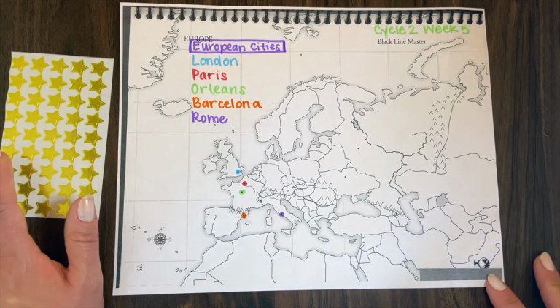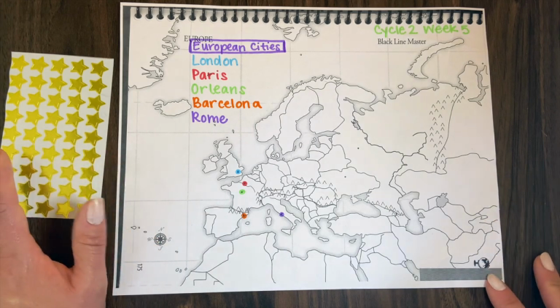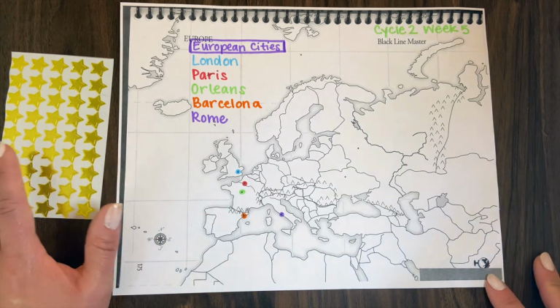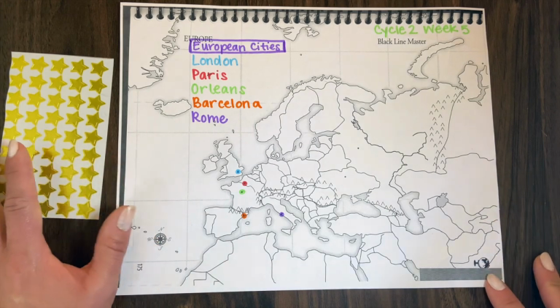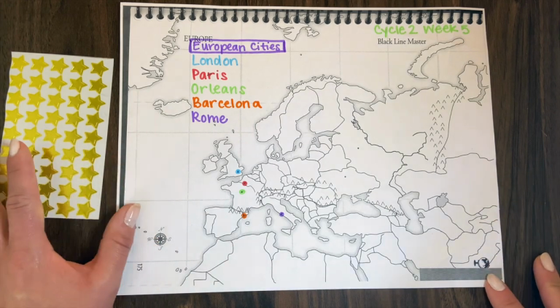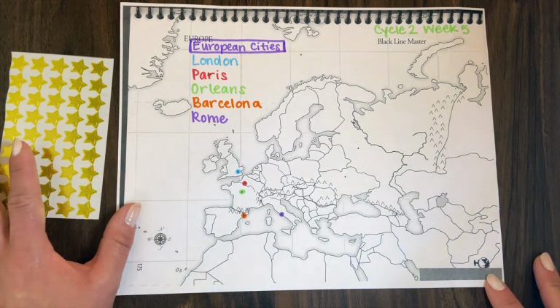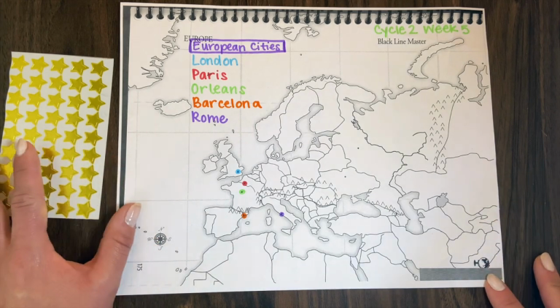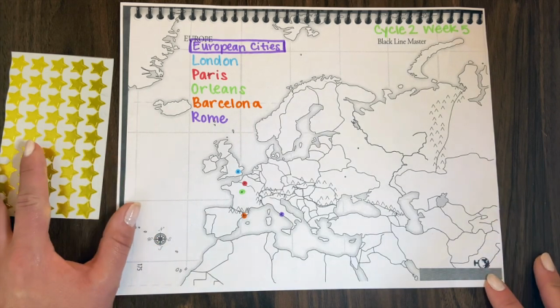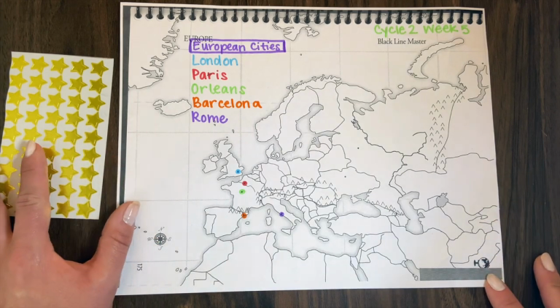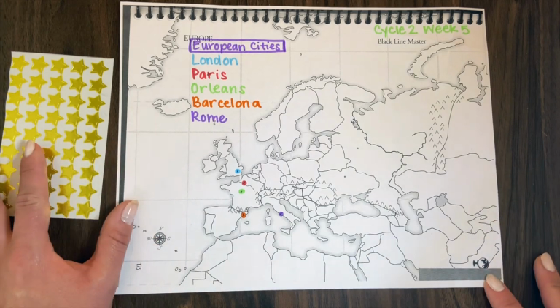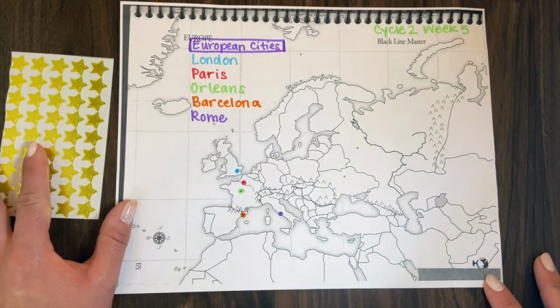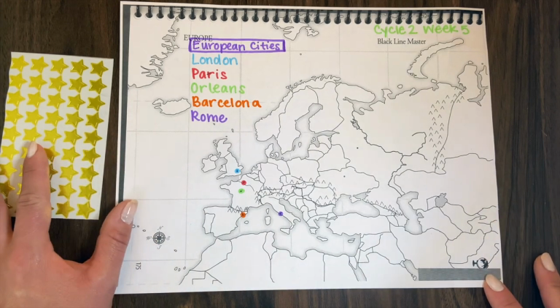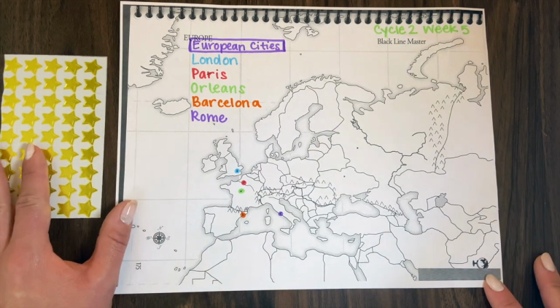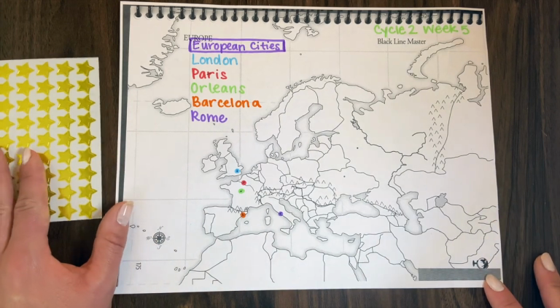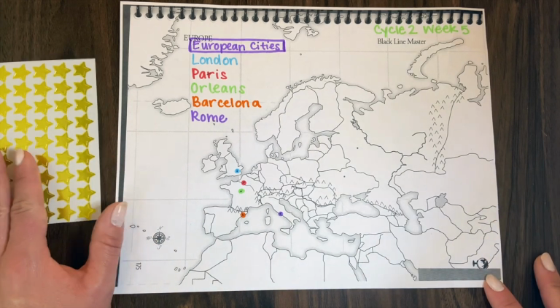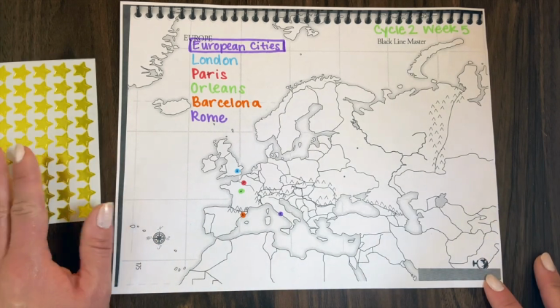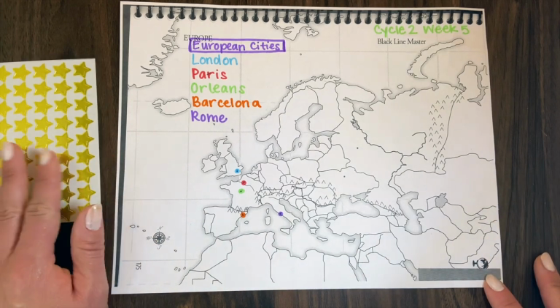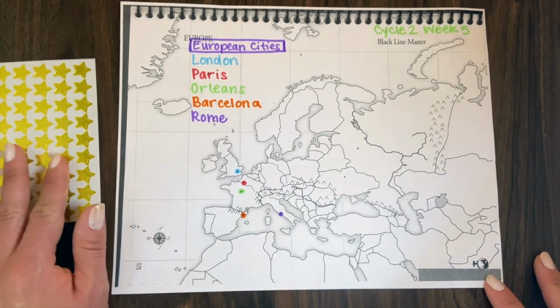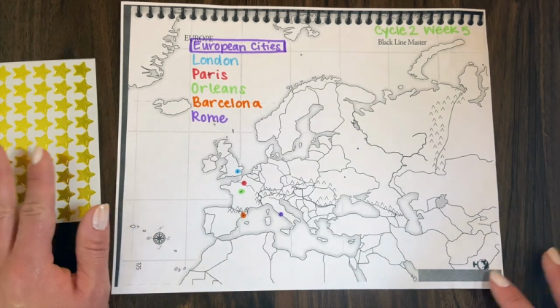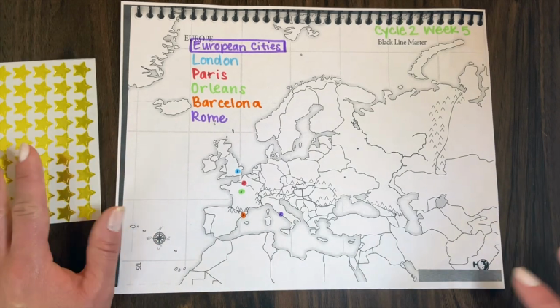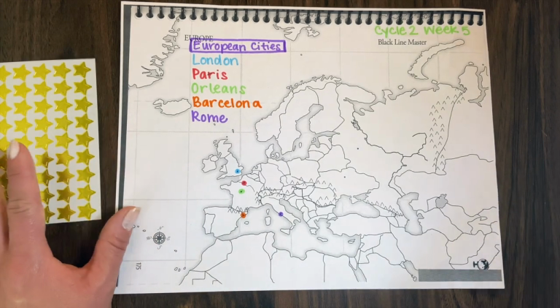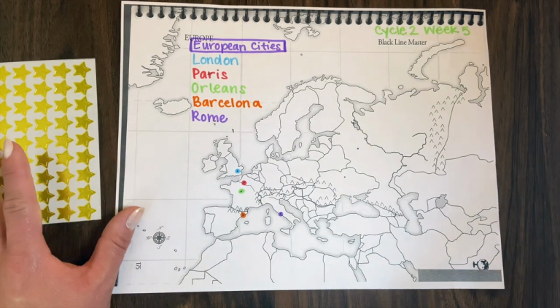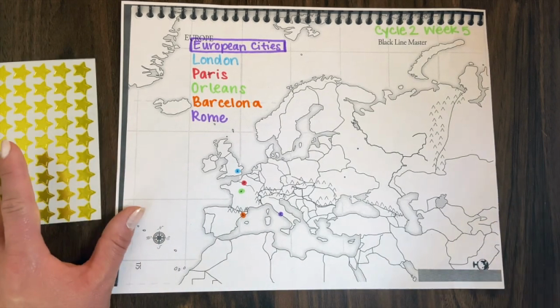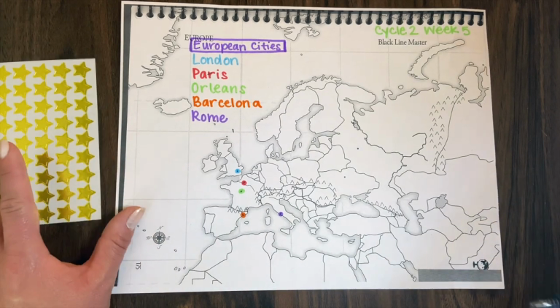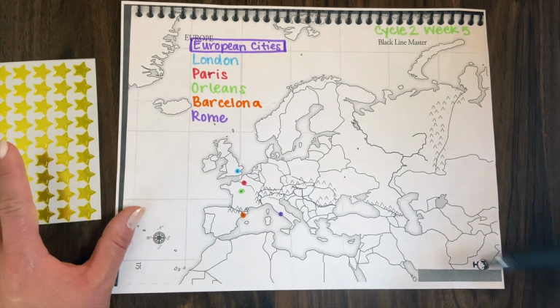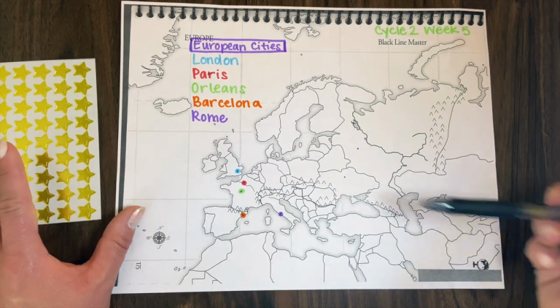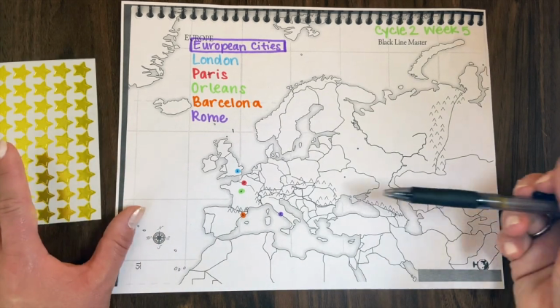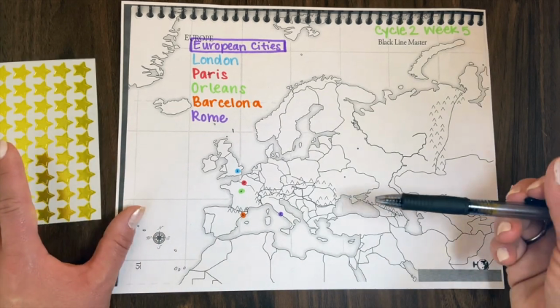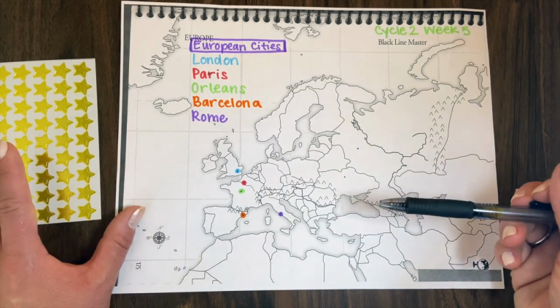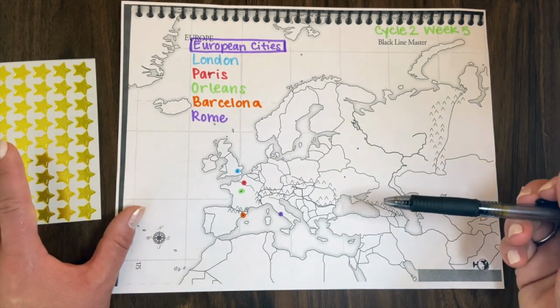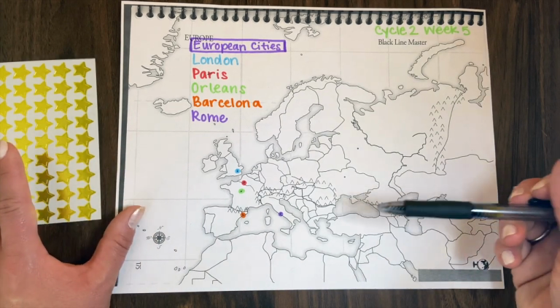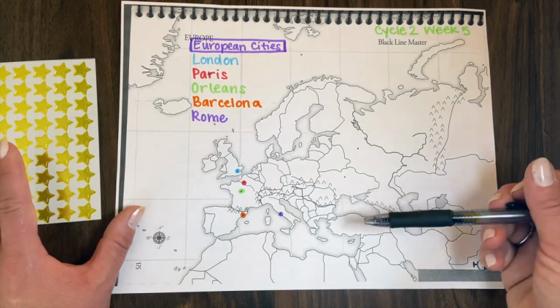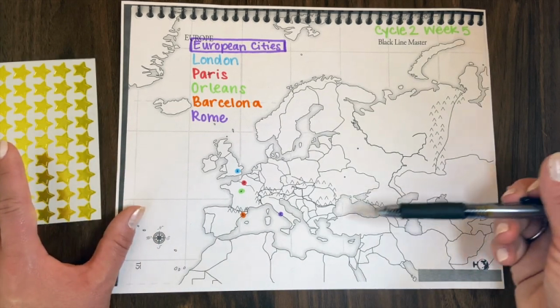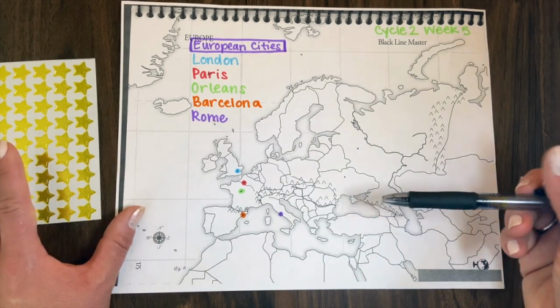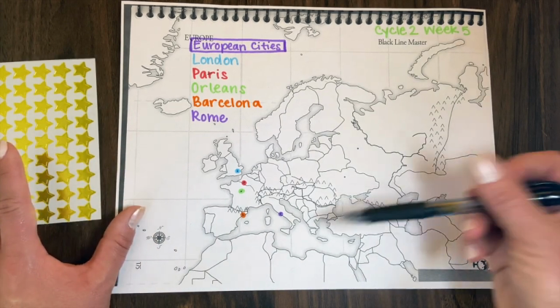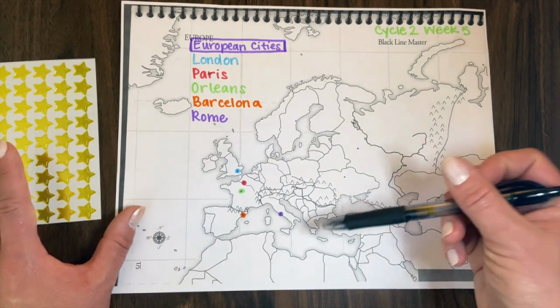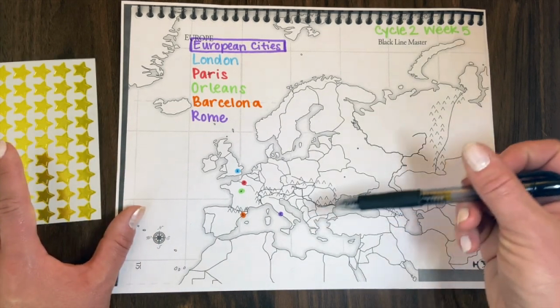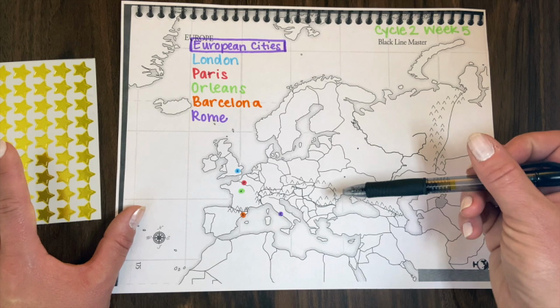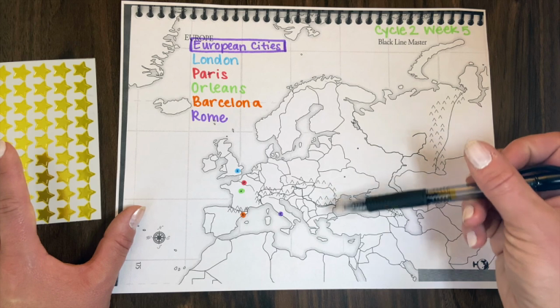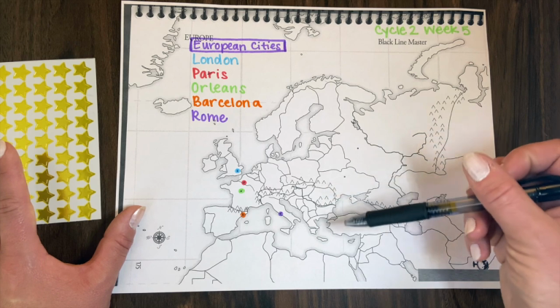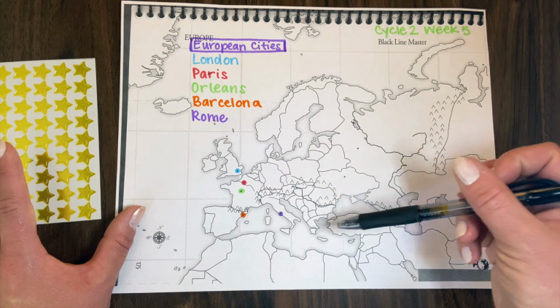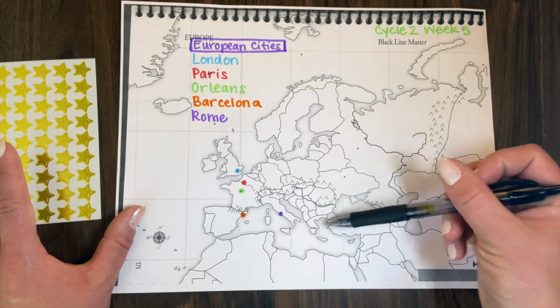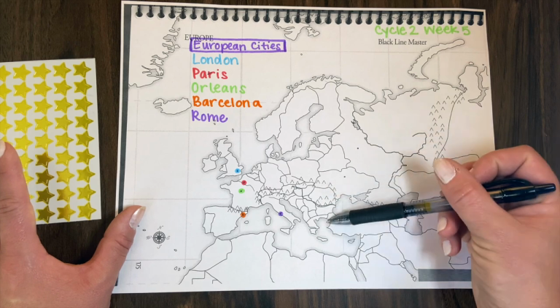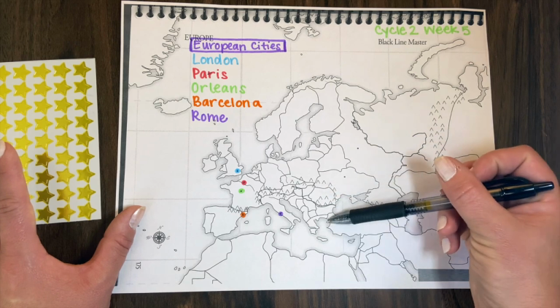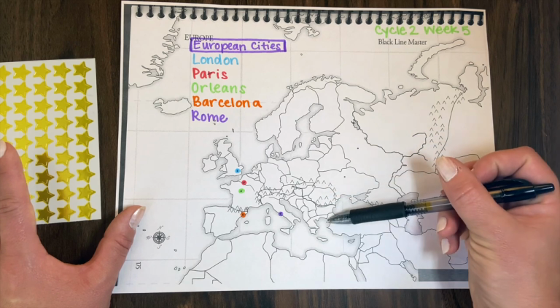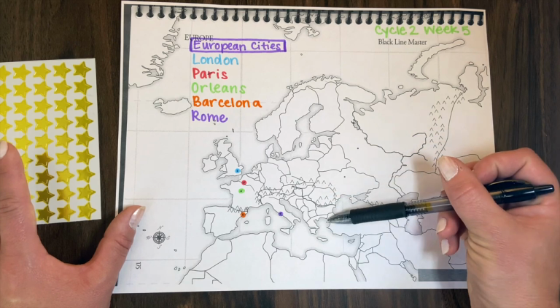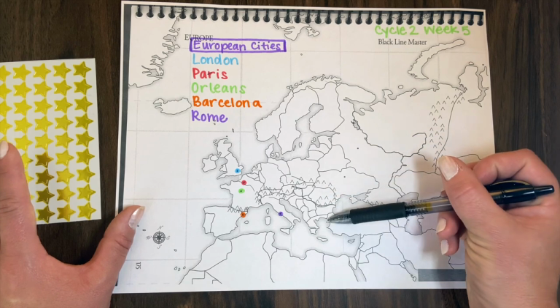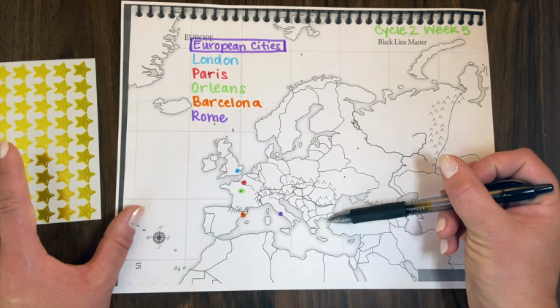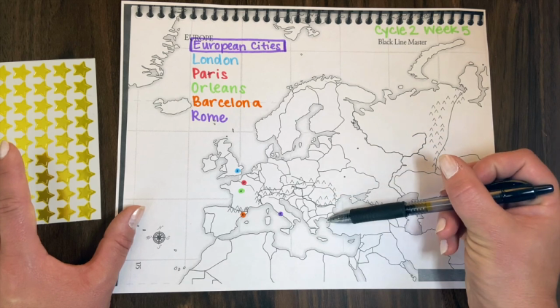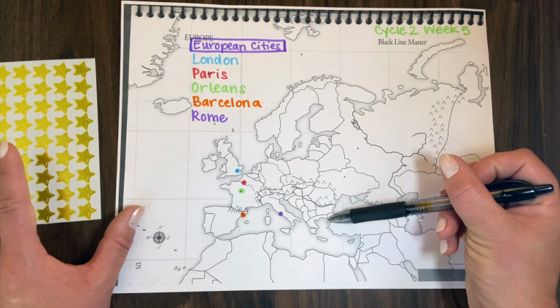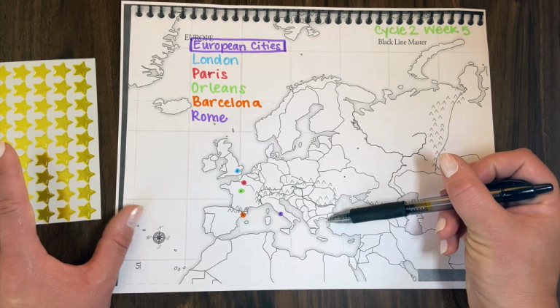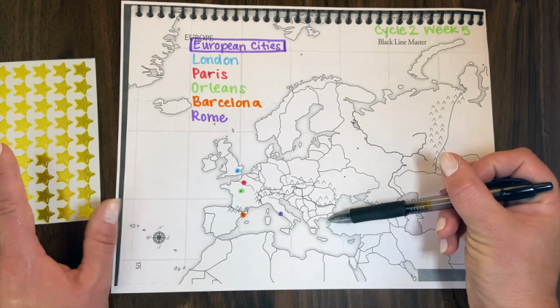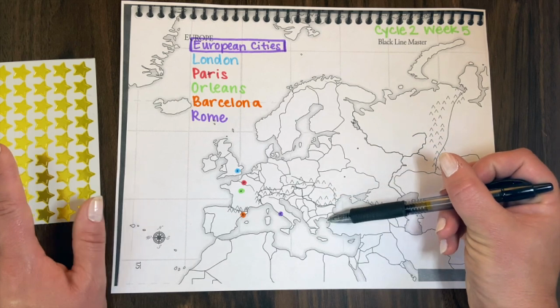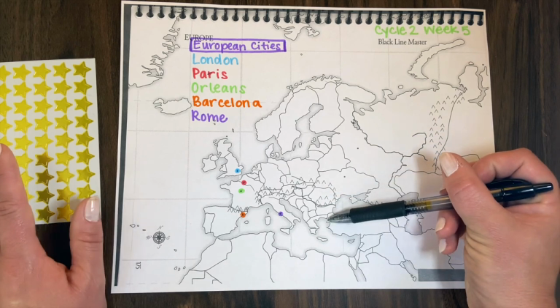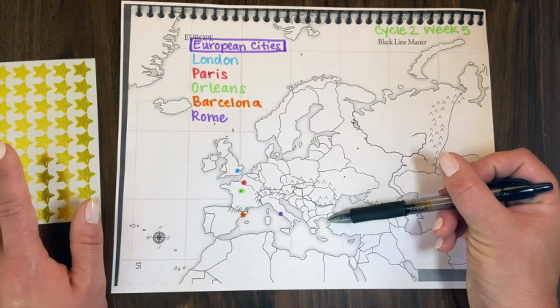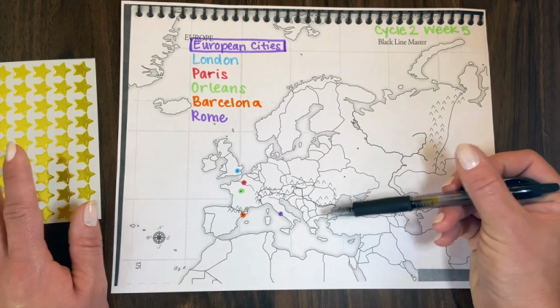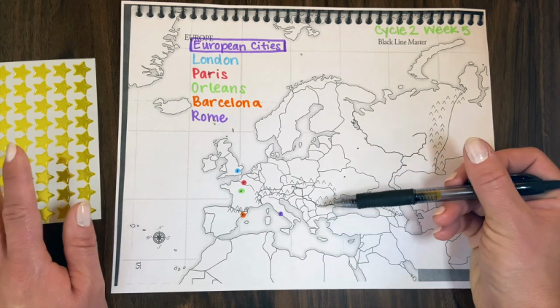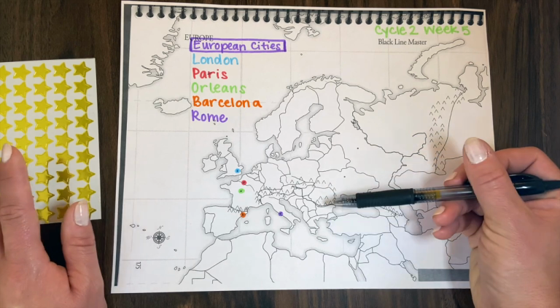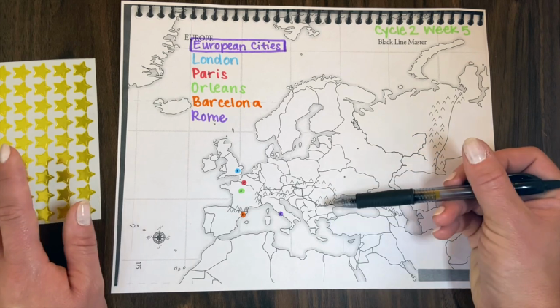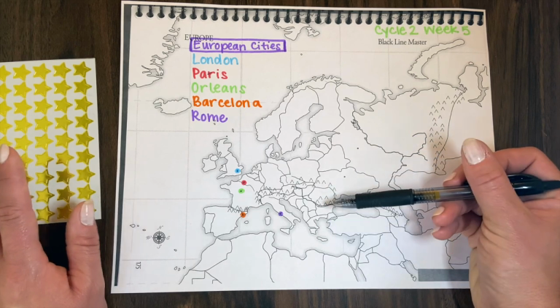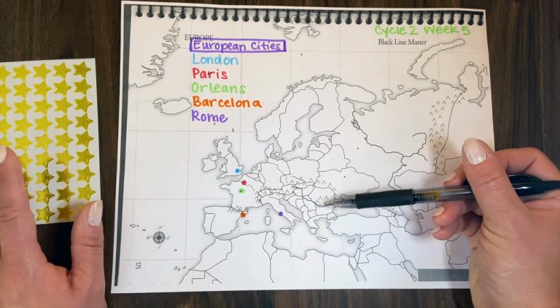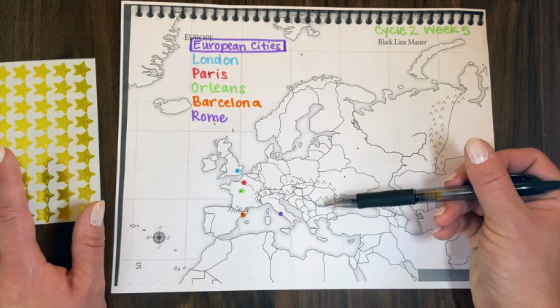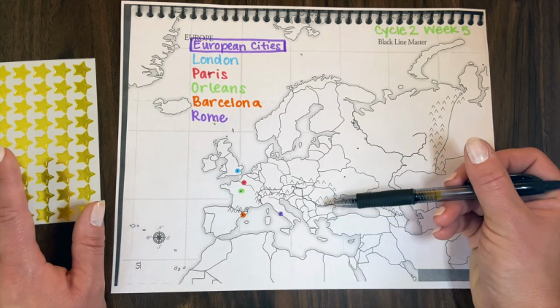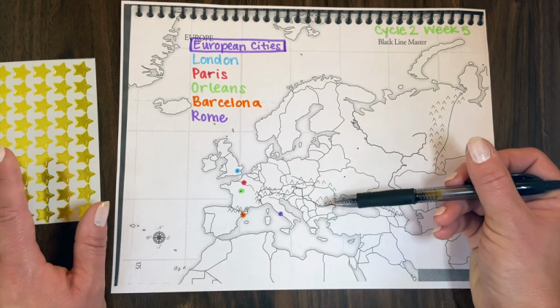I may also ask which cities sit right on the Mediterranean Sea — they would name Rome and Barcelona. Just asking different geographical questions to help them find those cities, making connections with geography, and teaching them to use references to find specific locations.